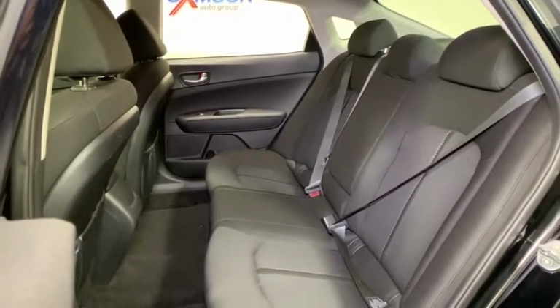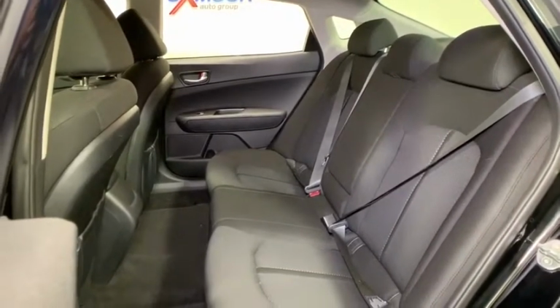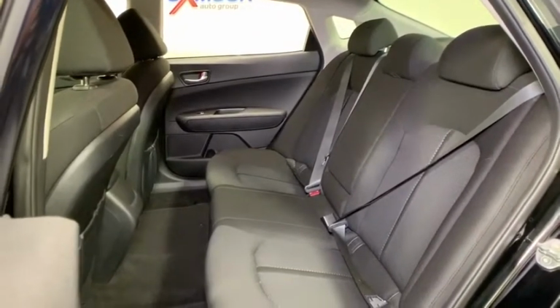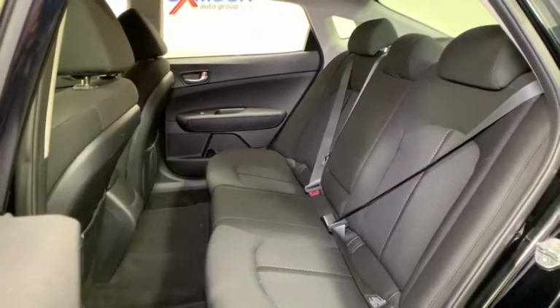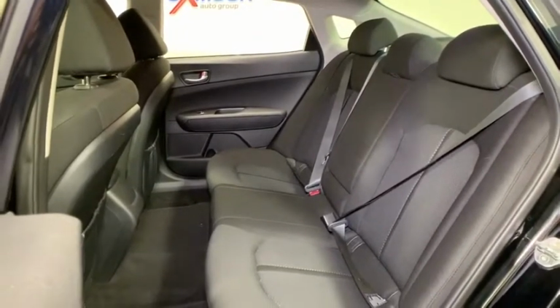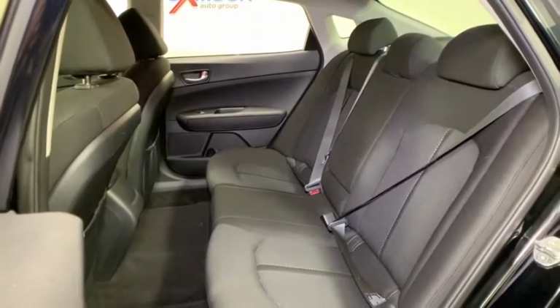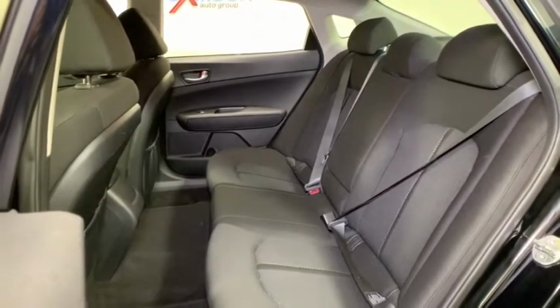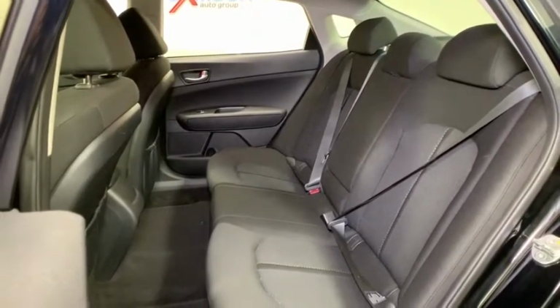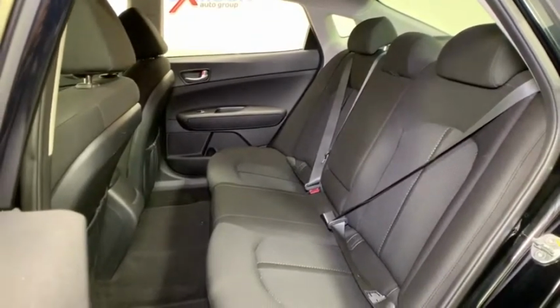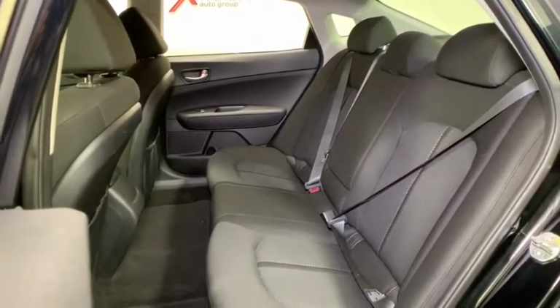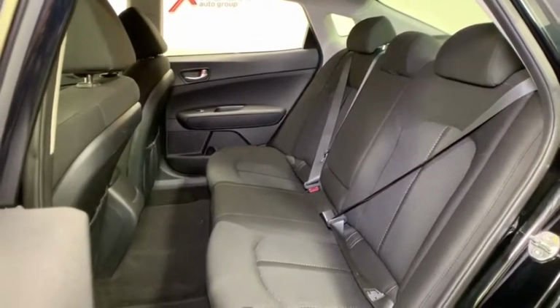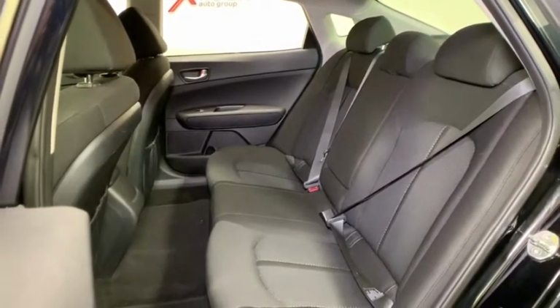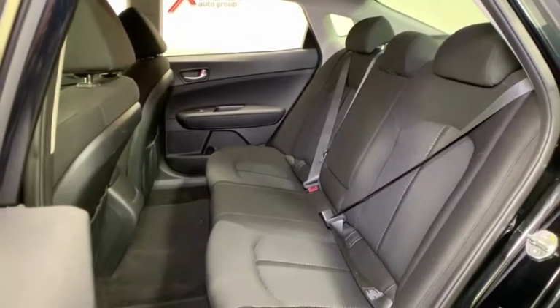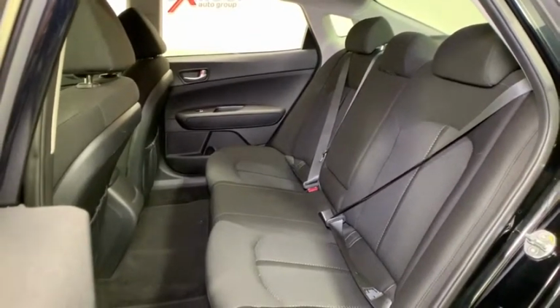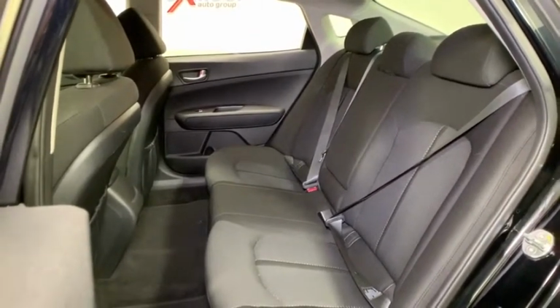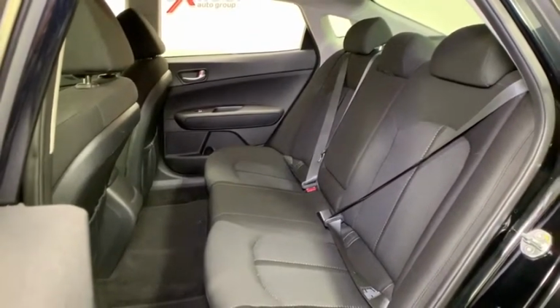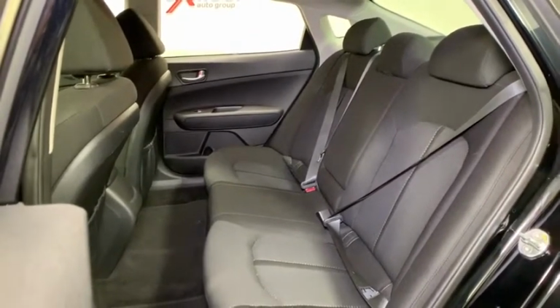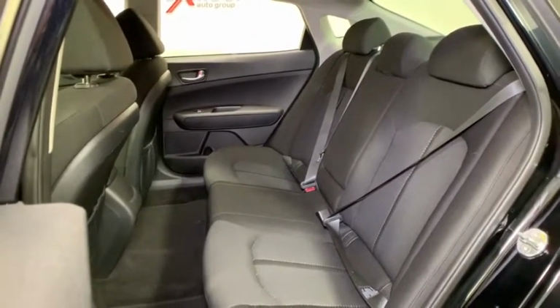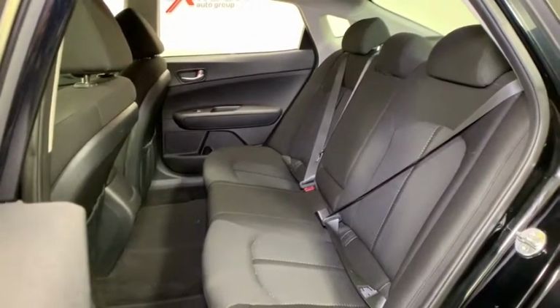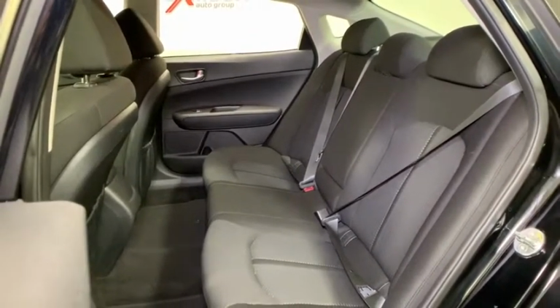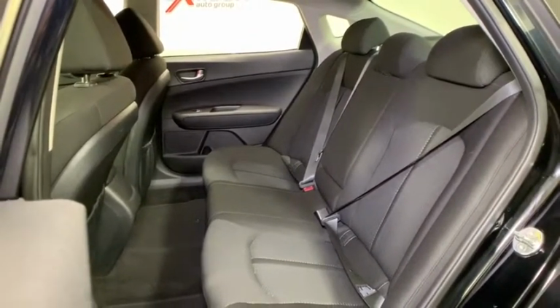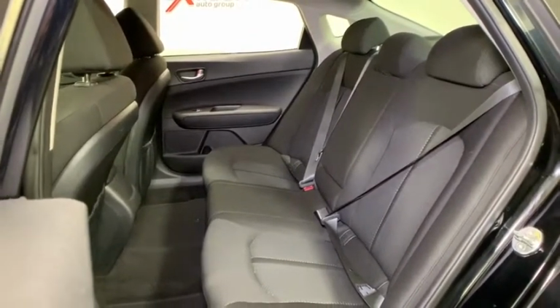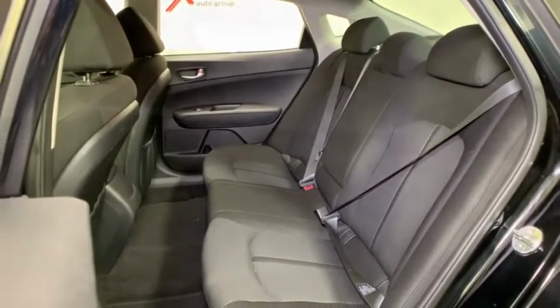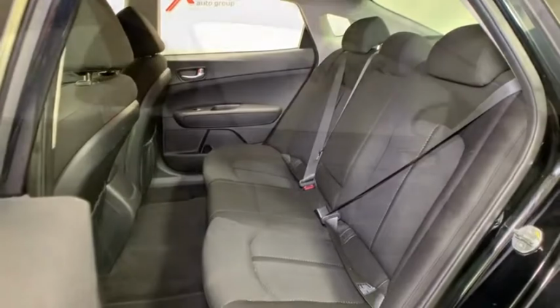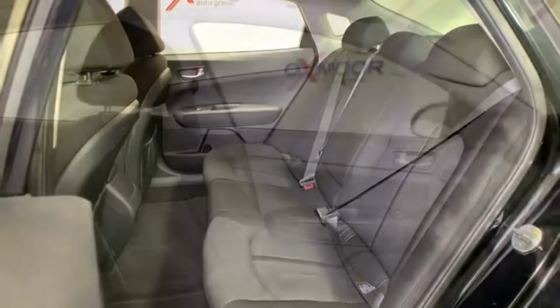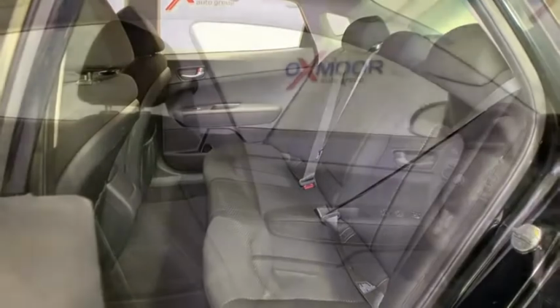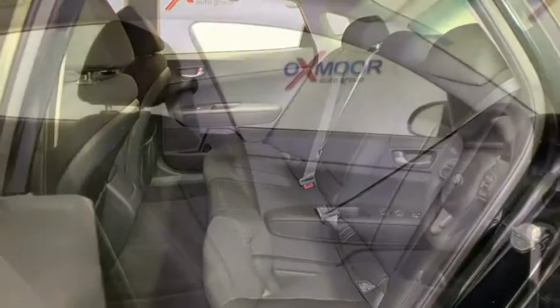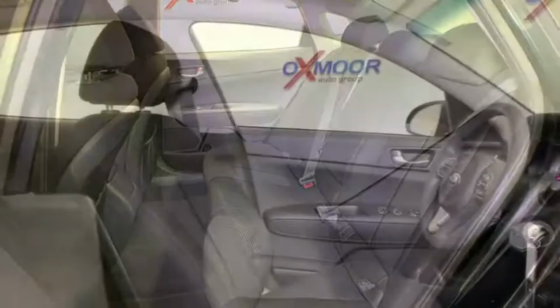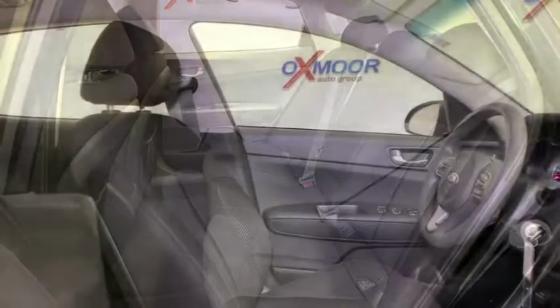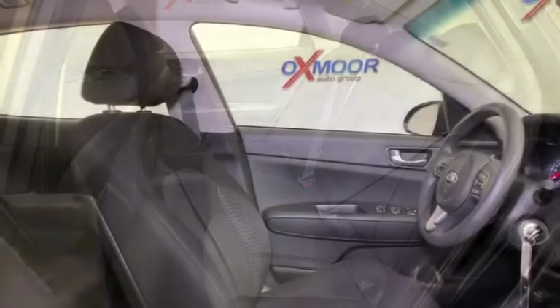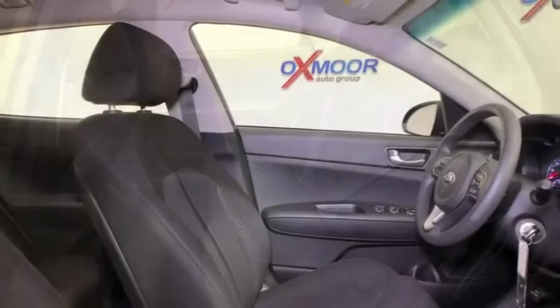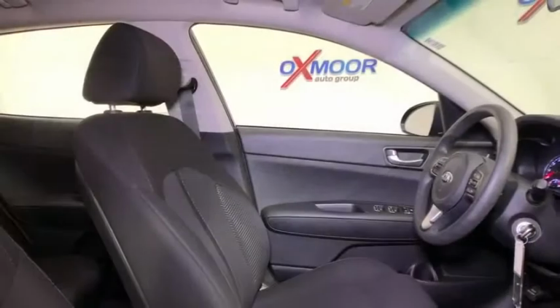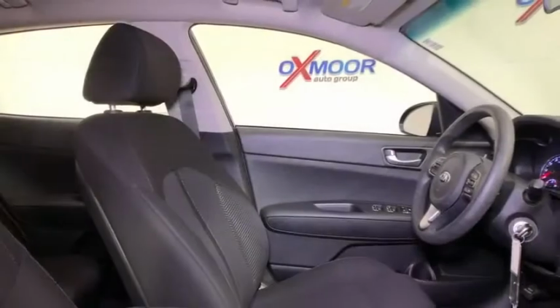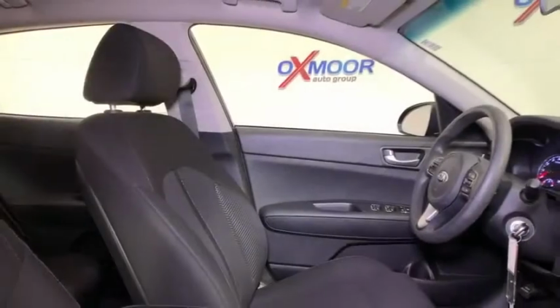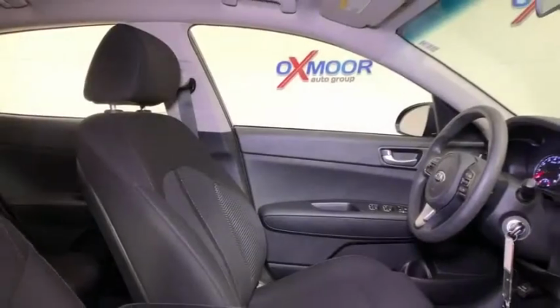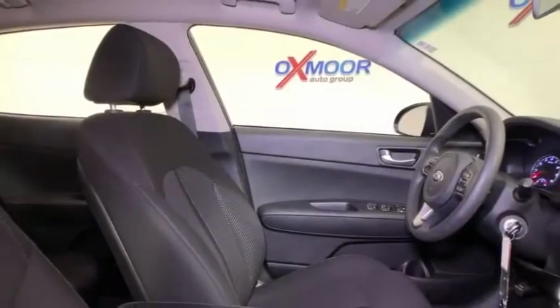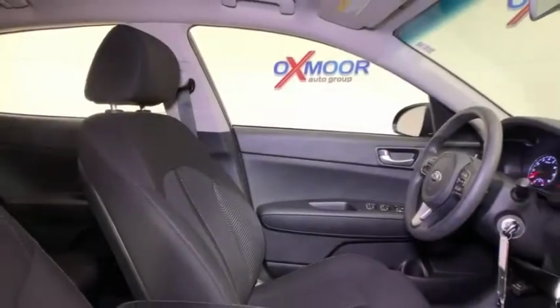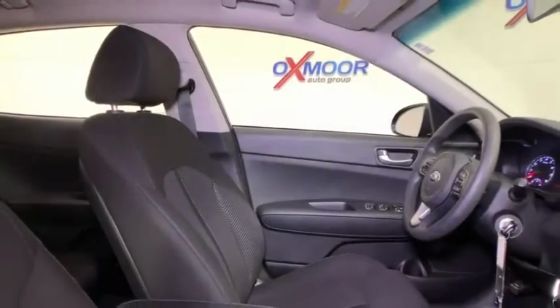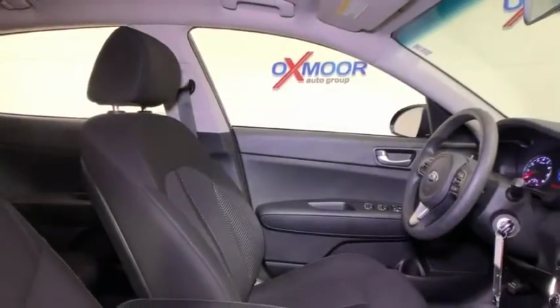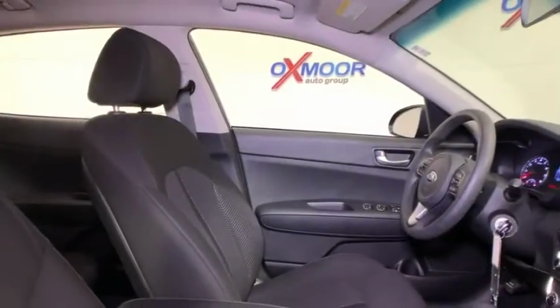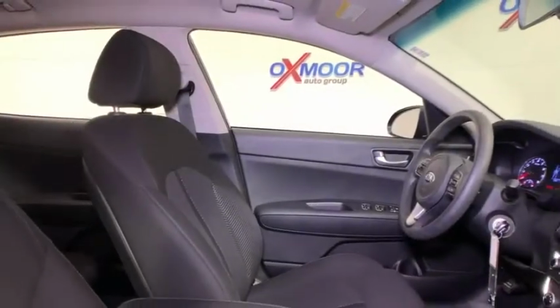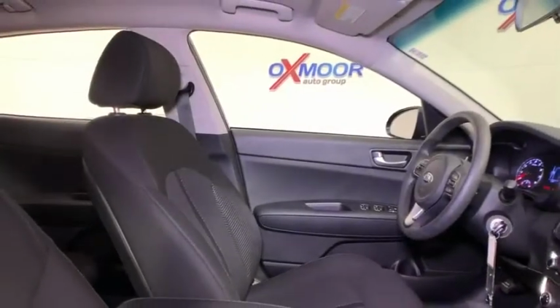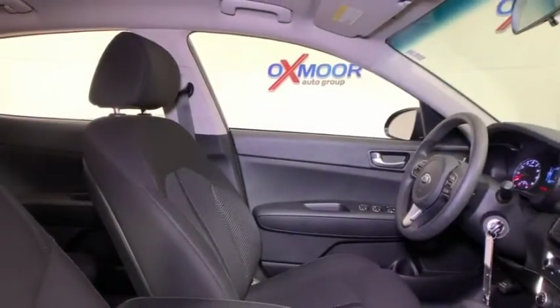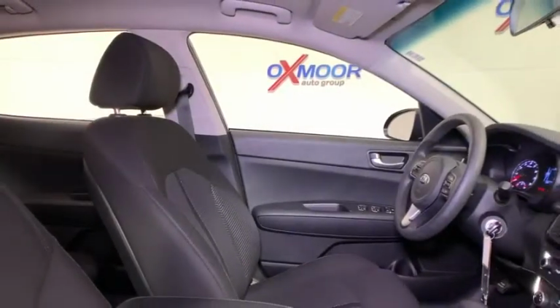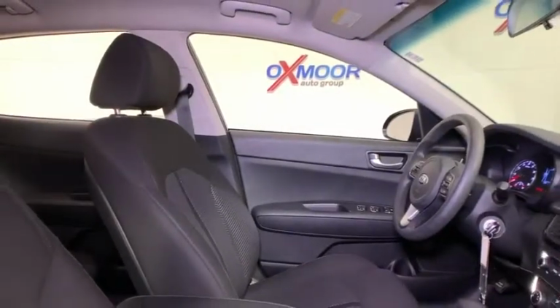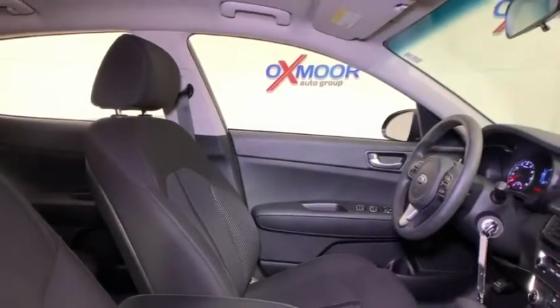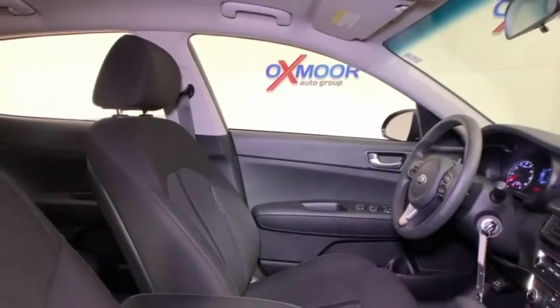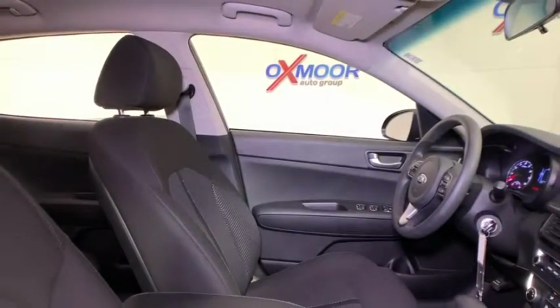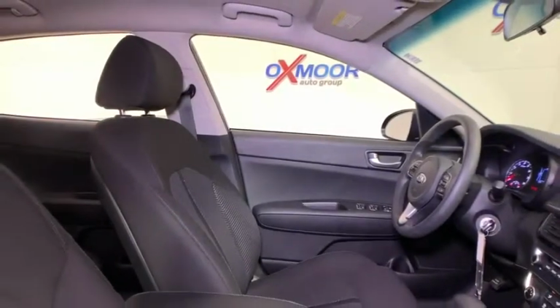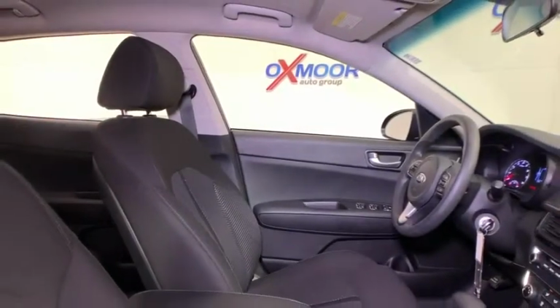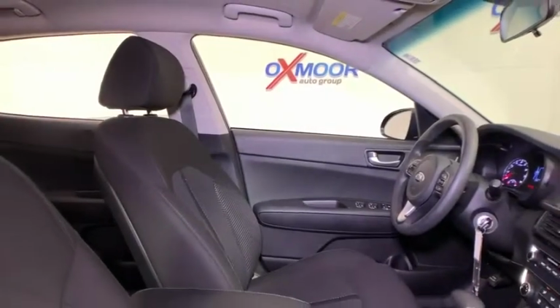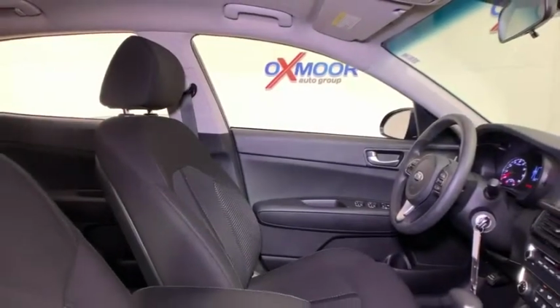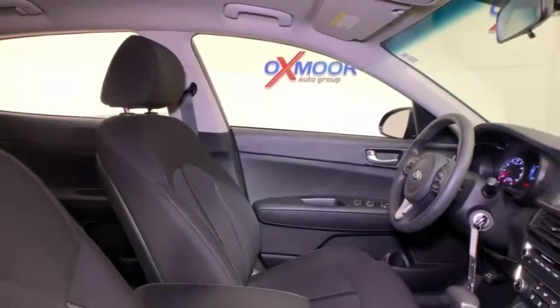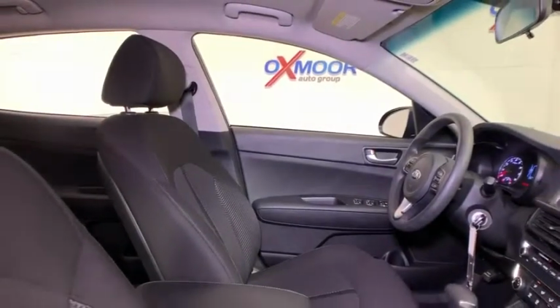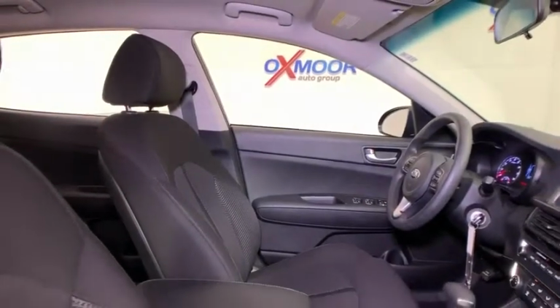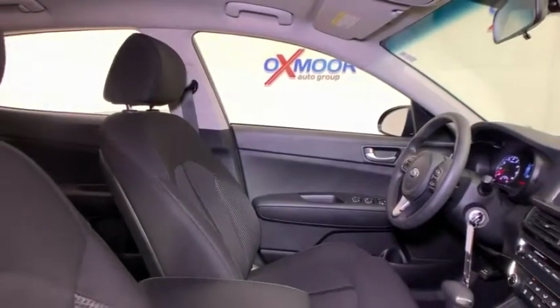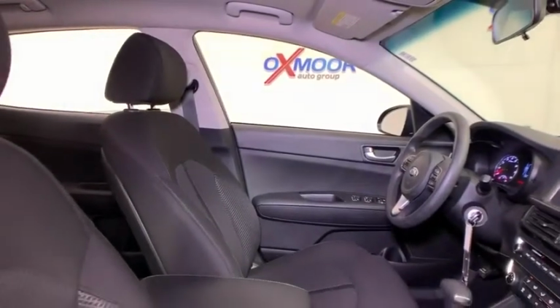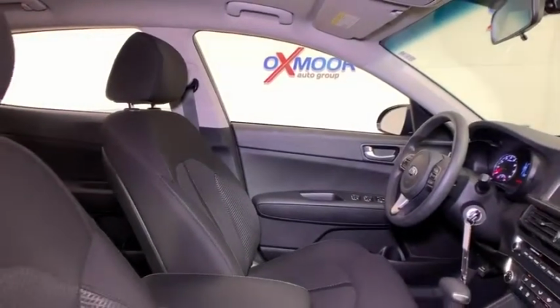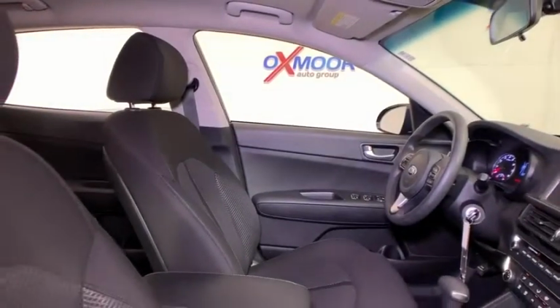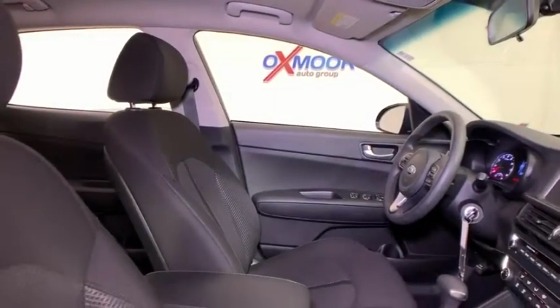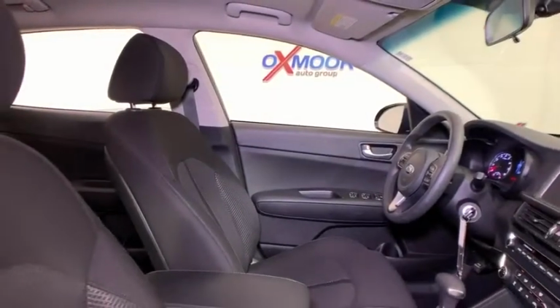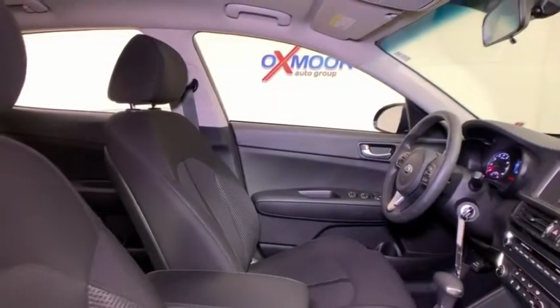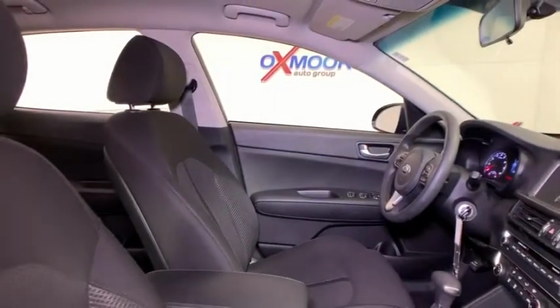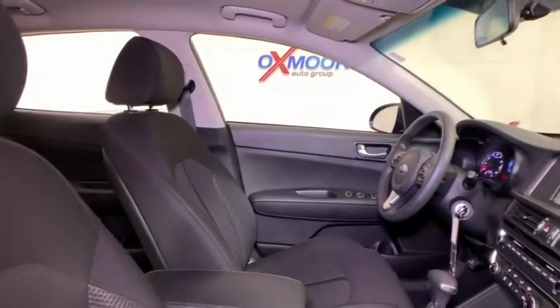Tachometer, remote keyless entry, overhead console, cloth seat trim, front reading lamps, front bucket seats.